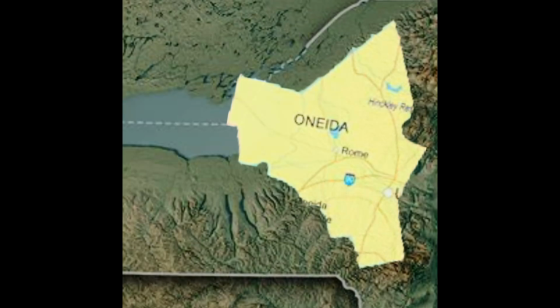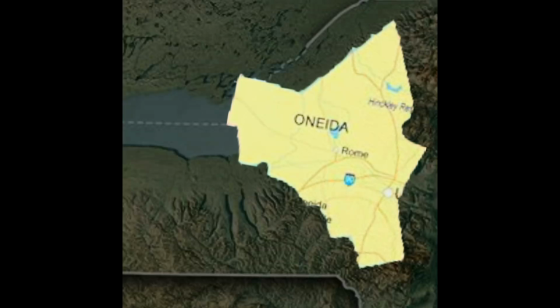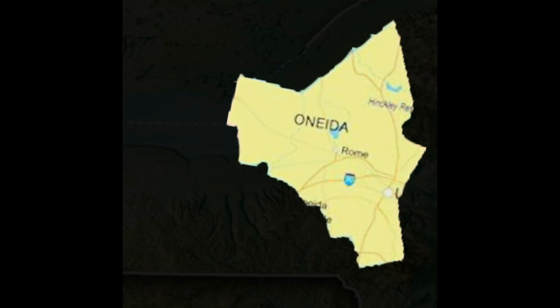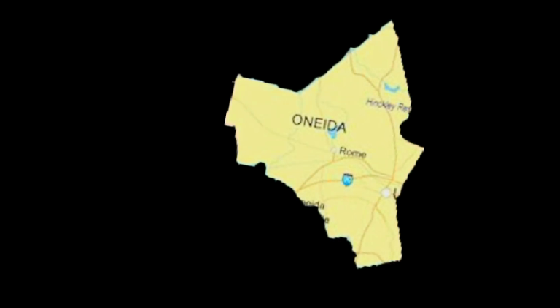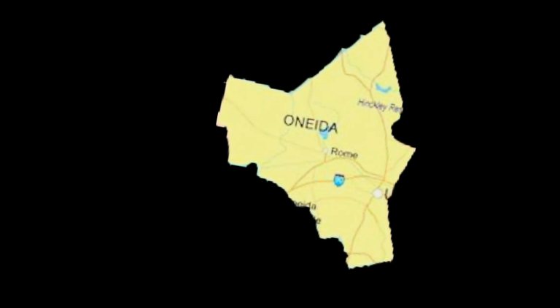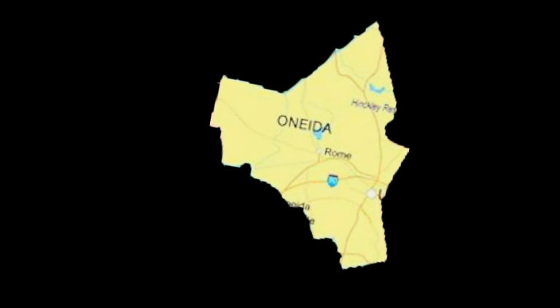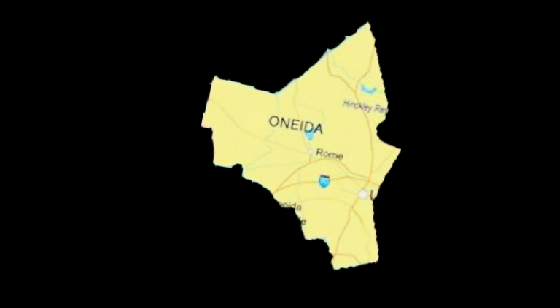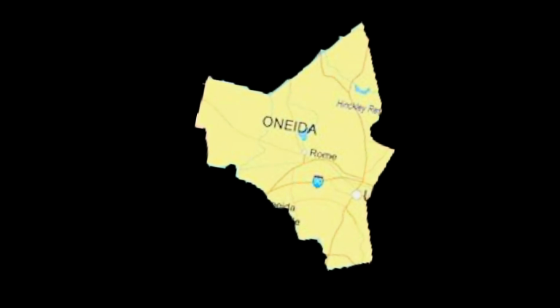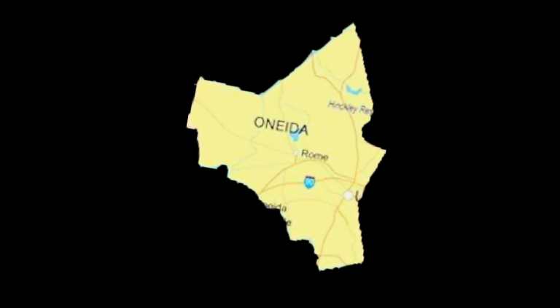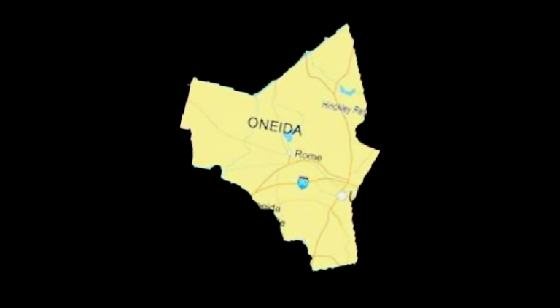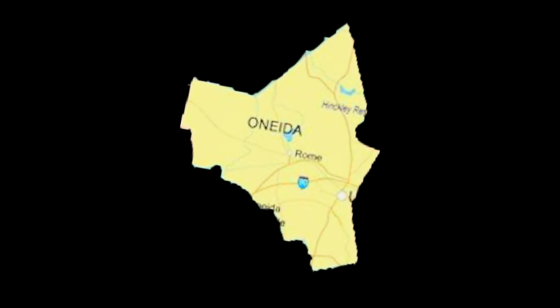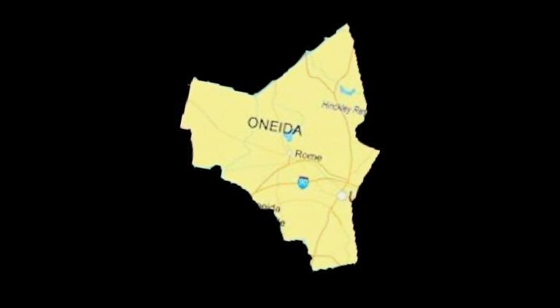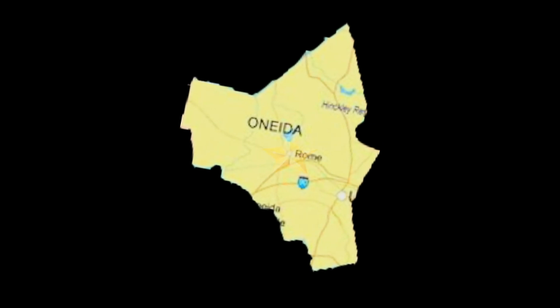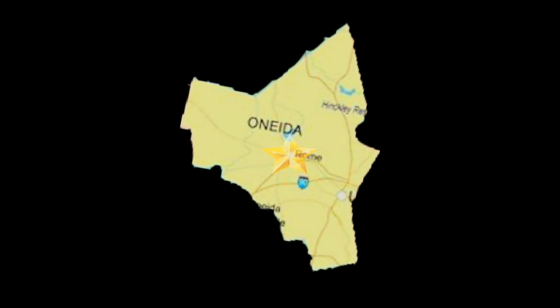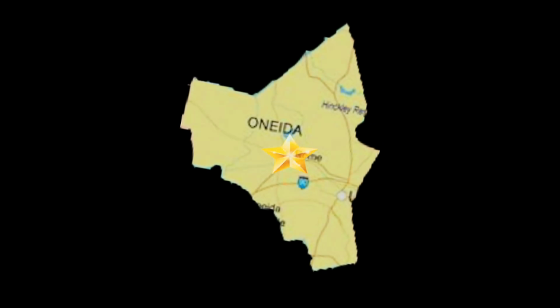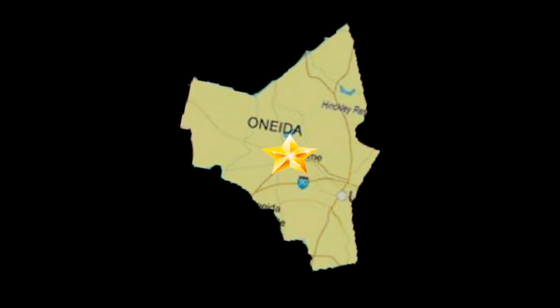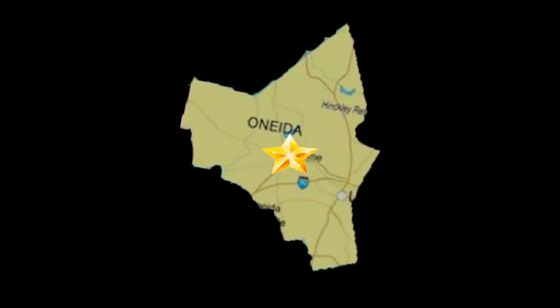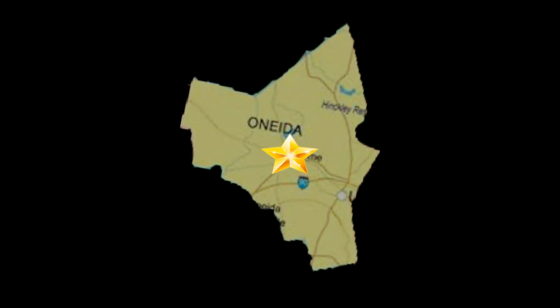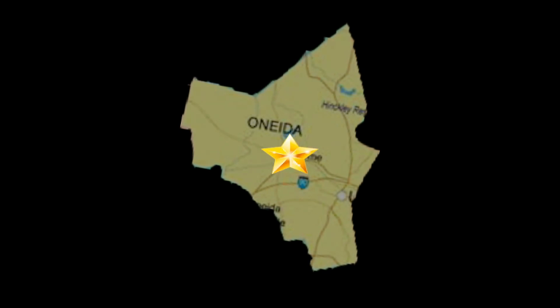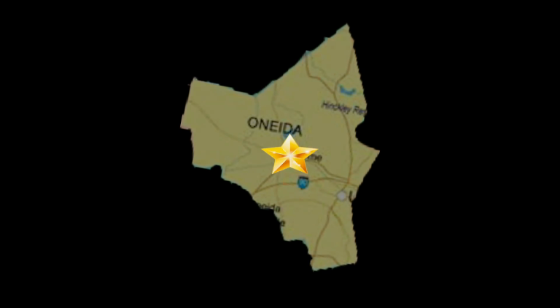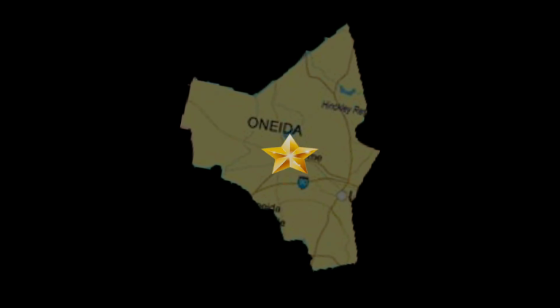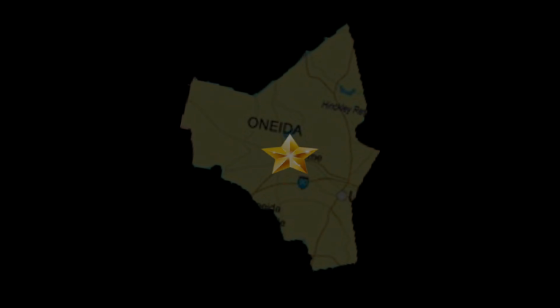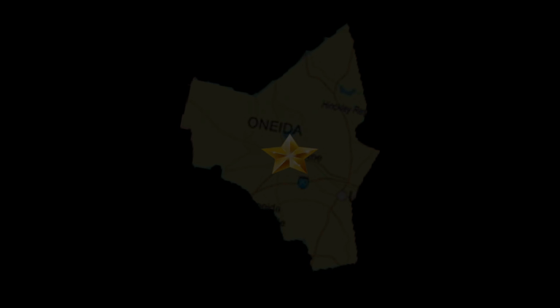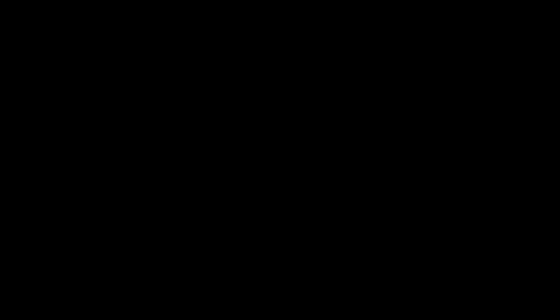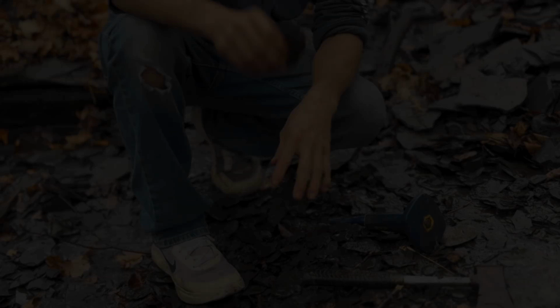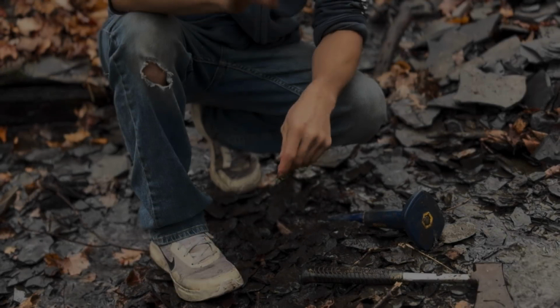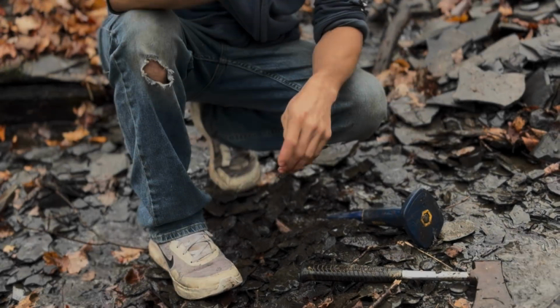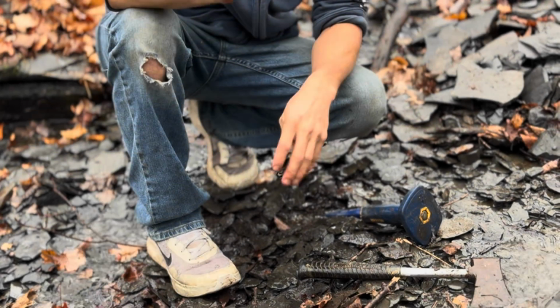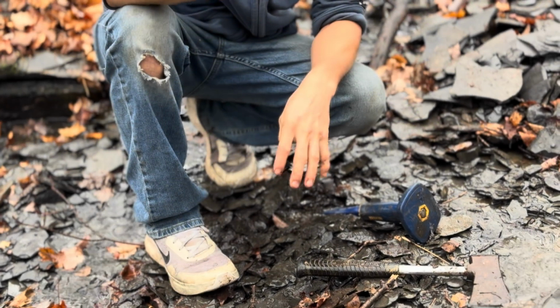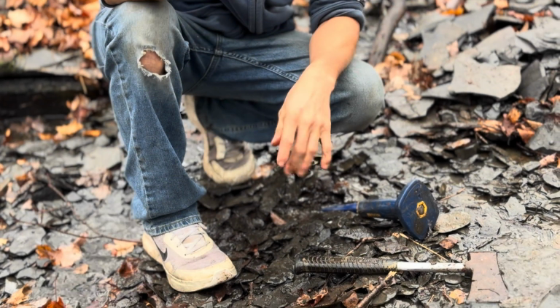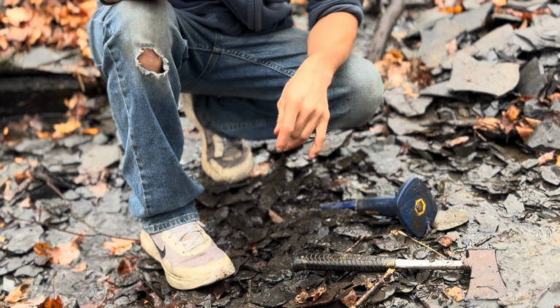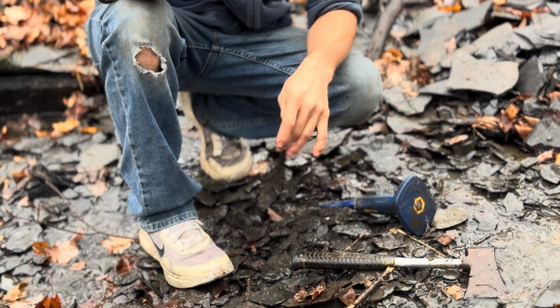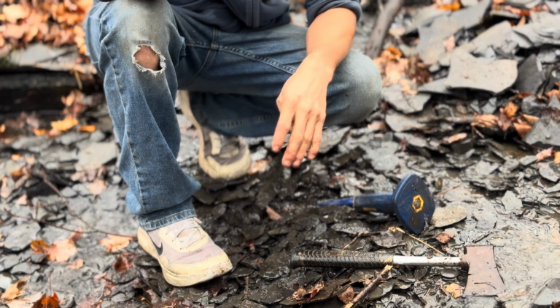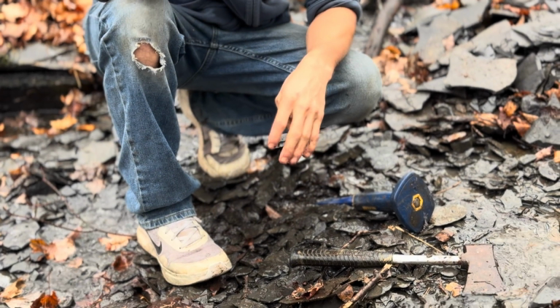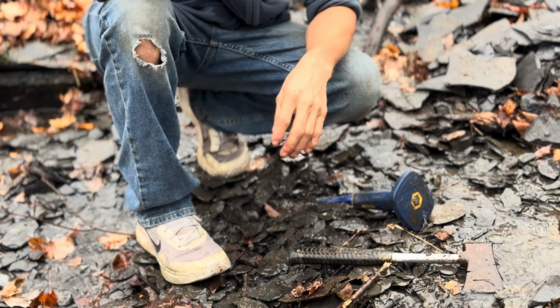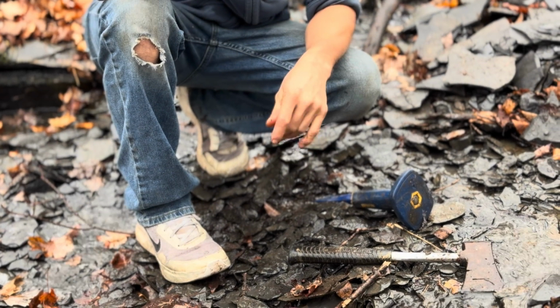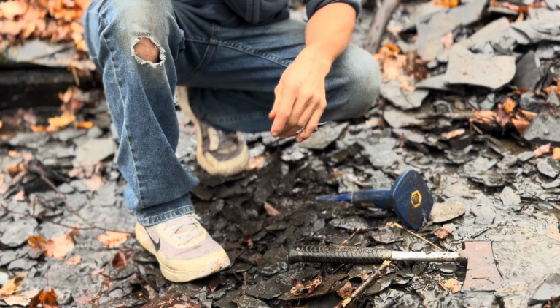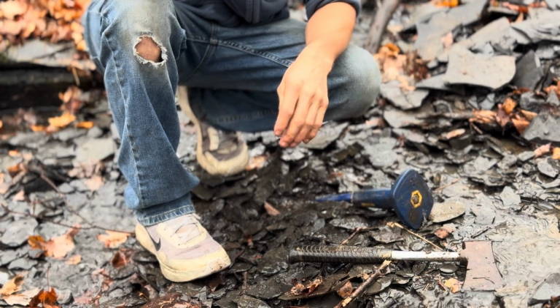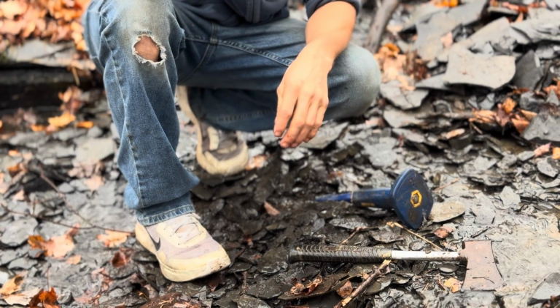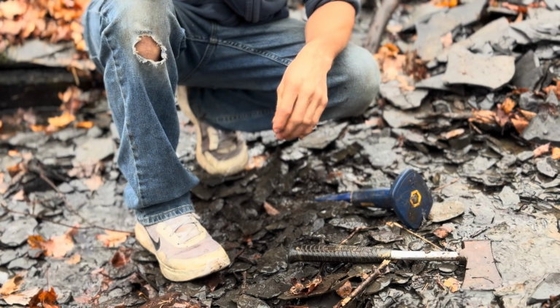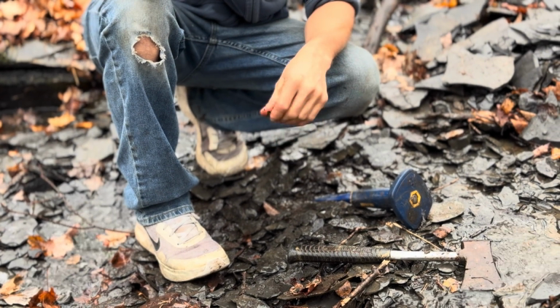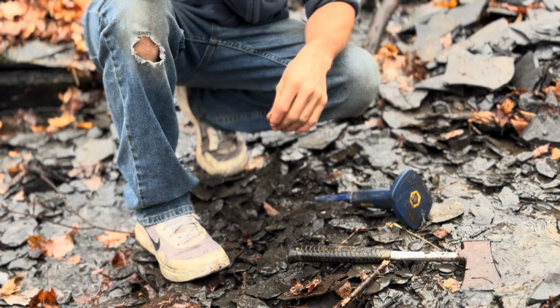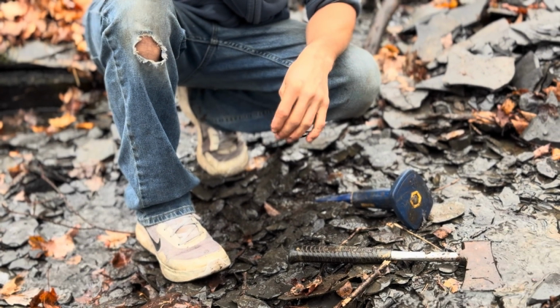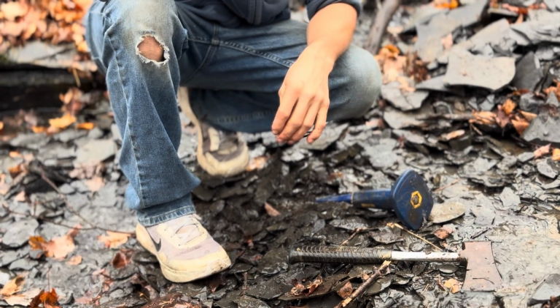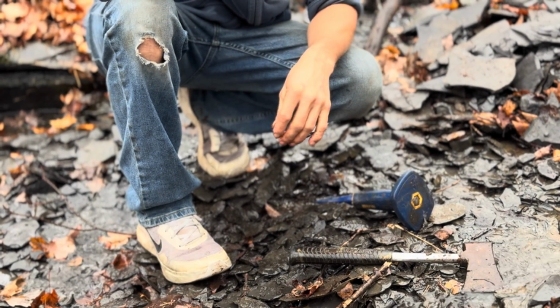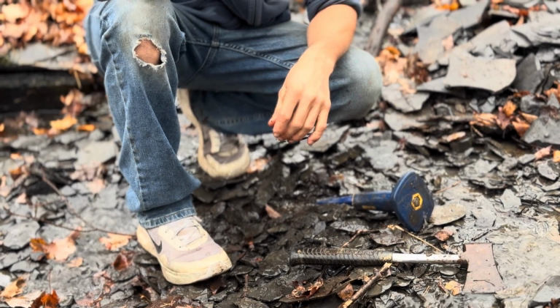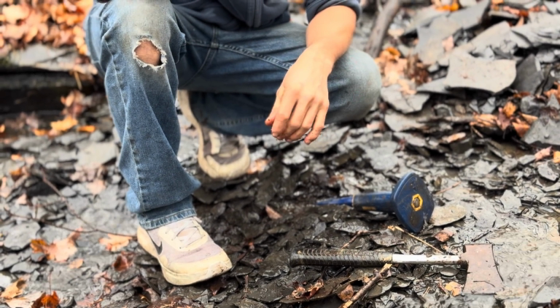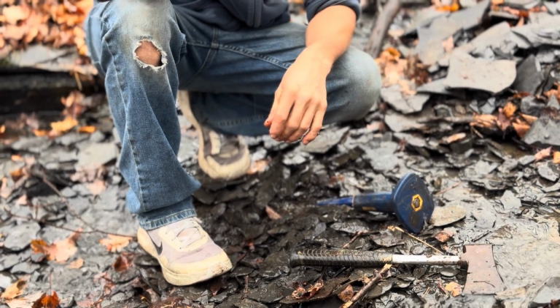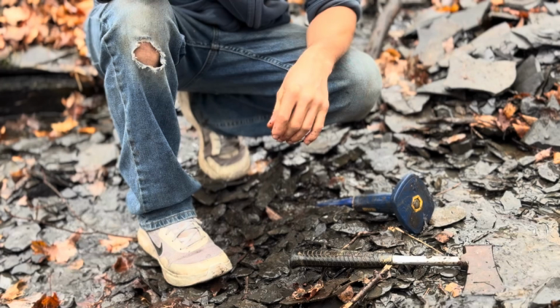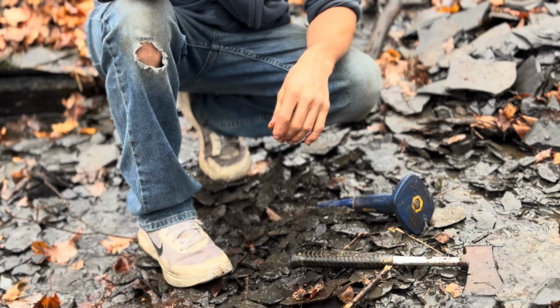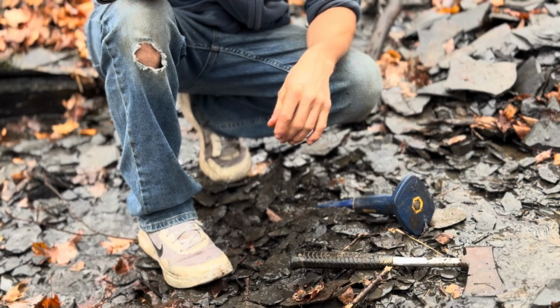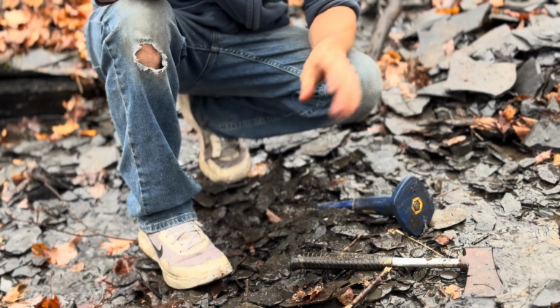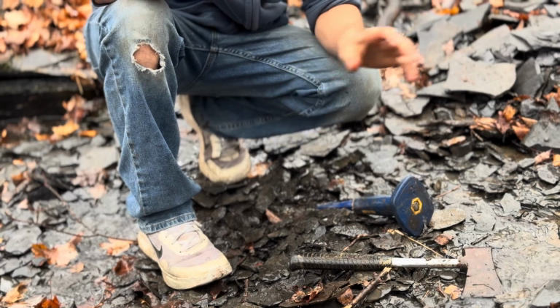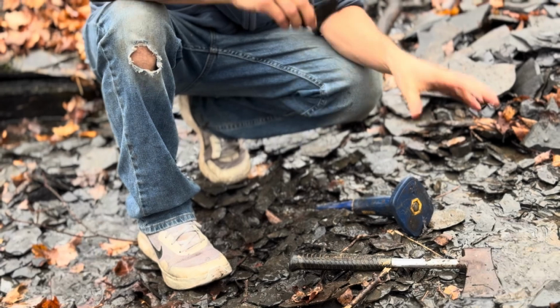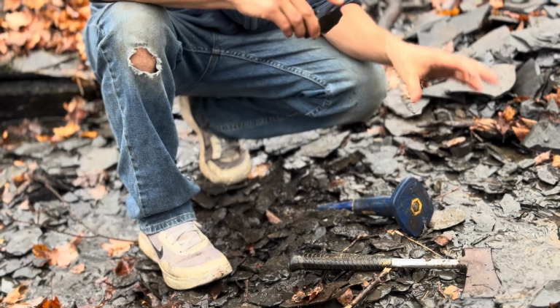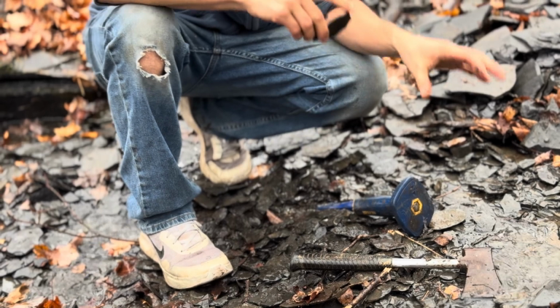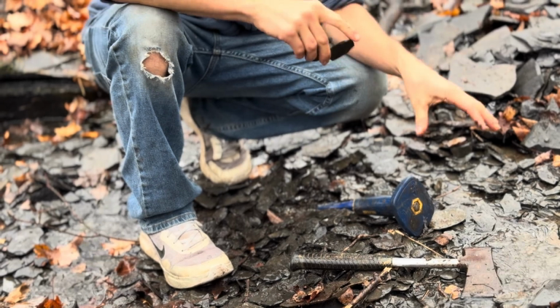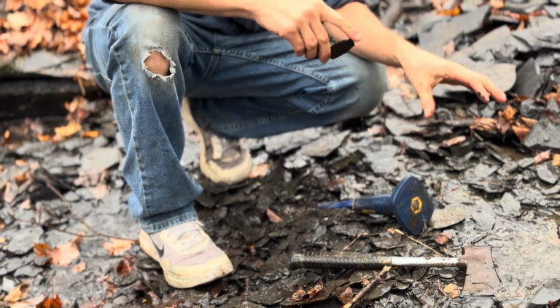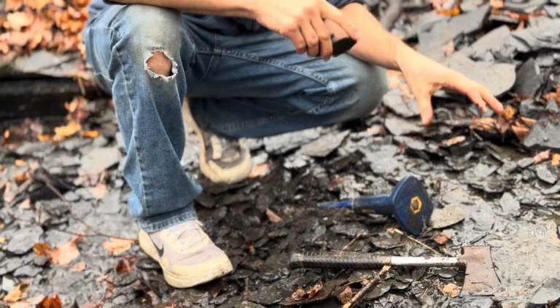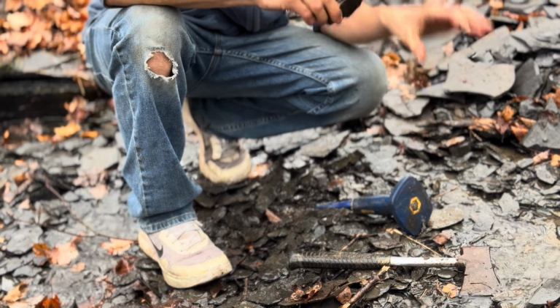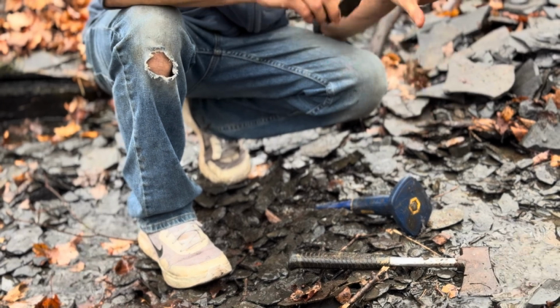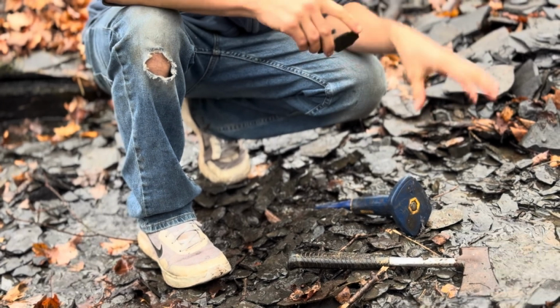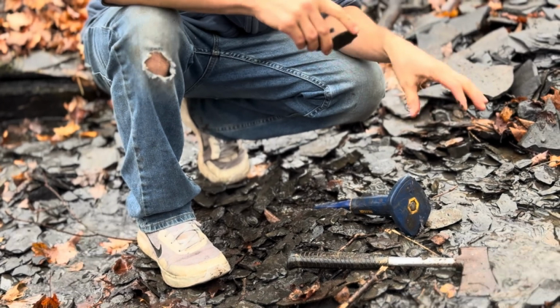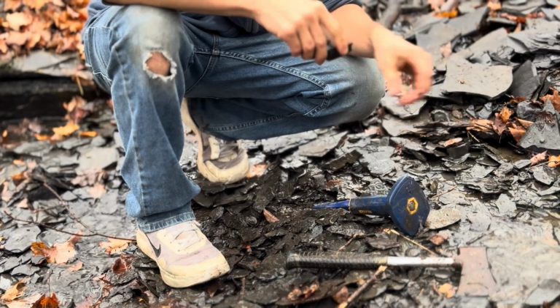This isn't just about fossils. It's about connecting with the deep past — digging up stories that have been hidden for a millennia.